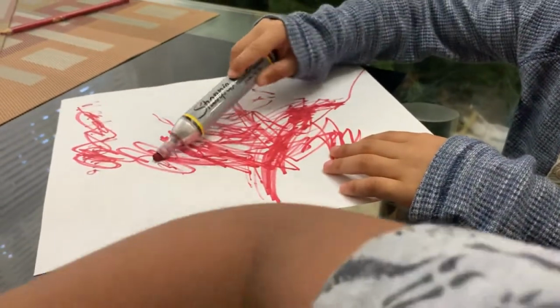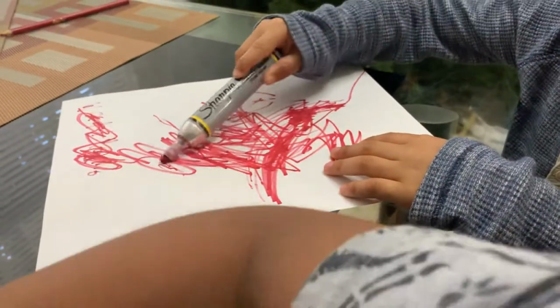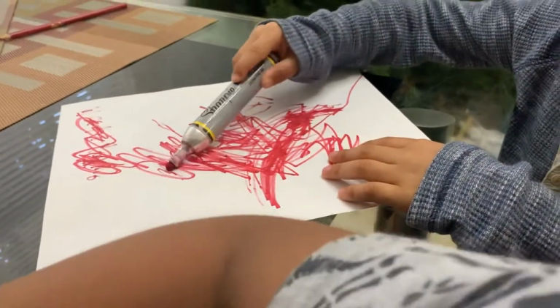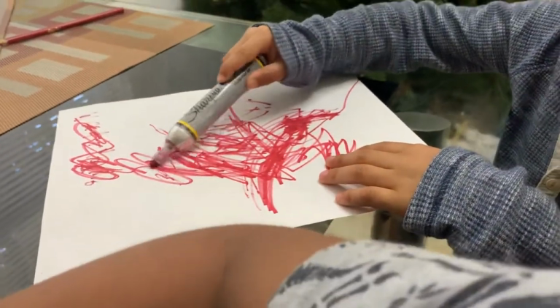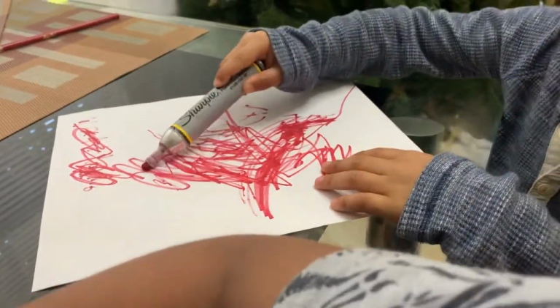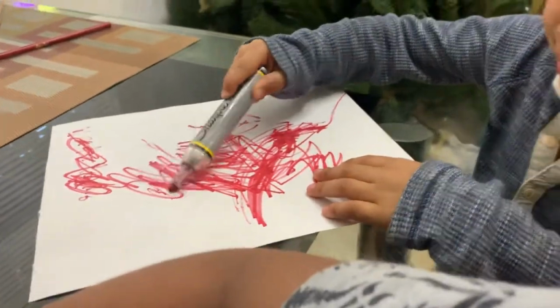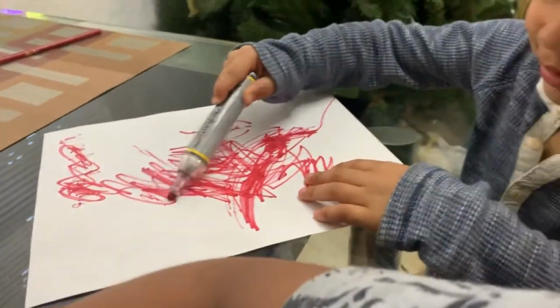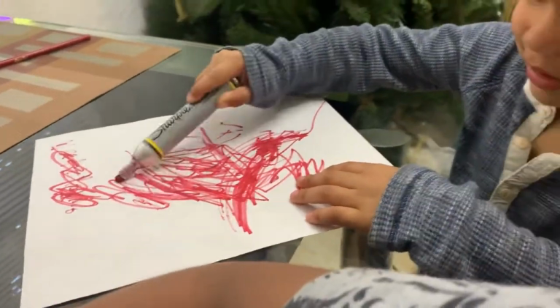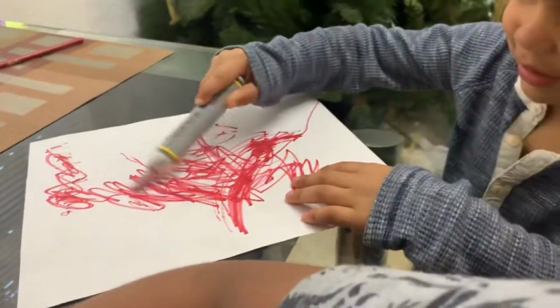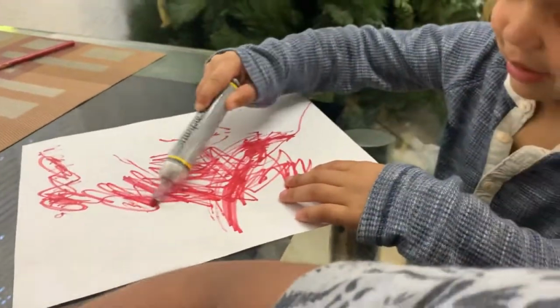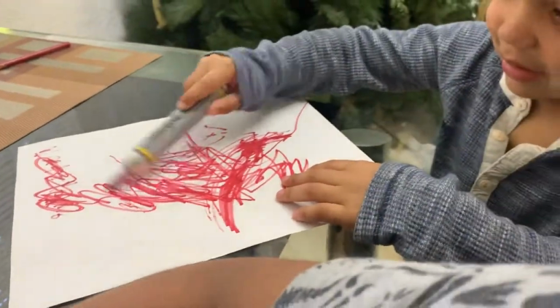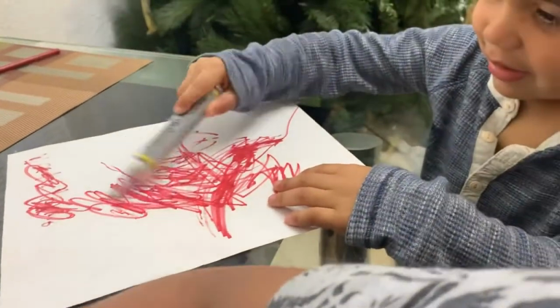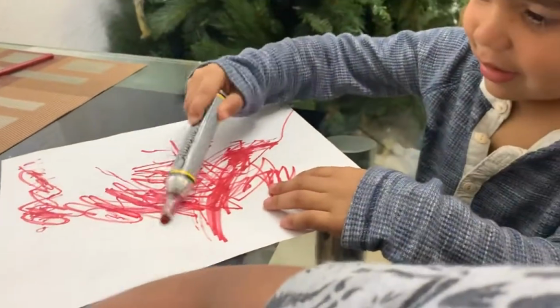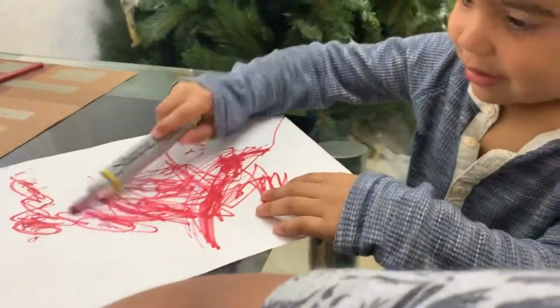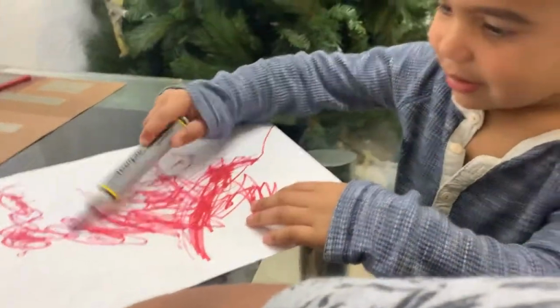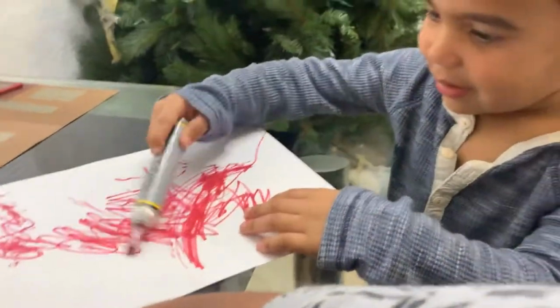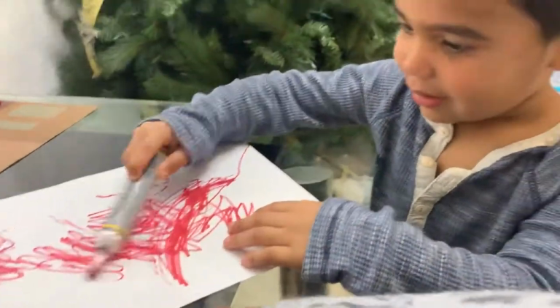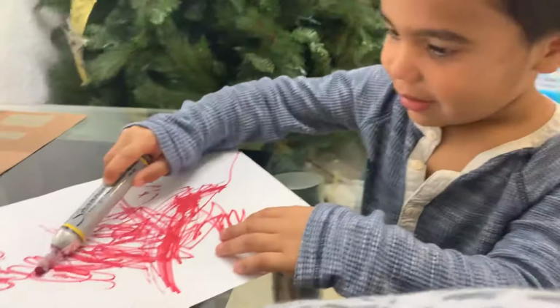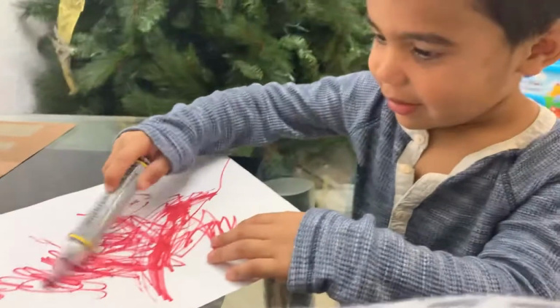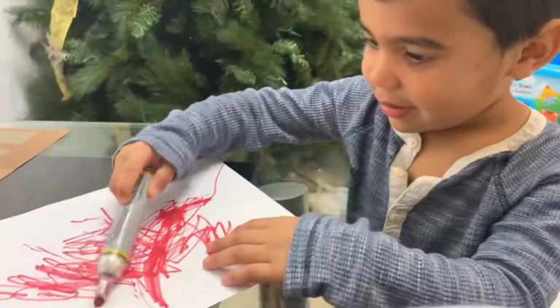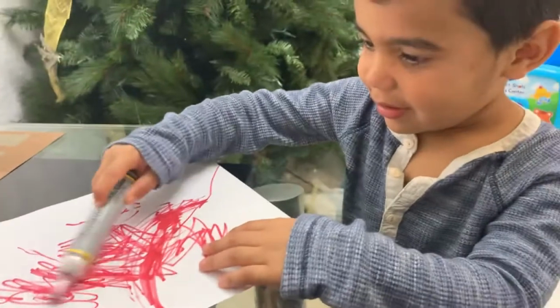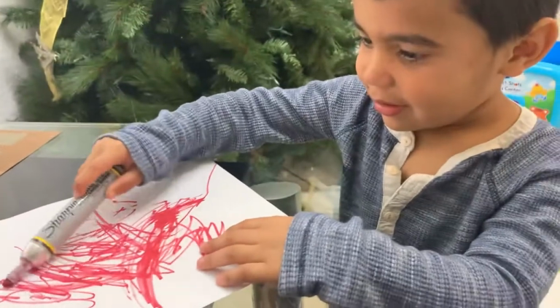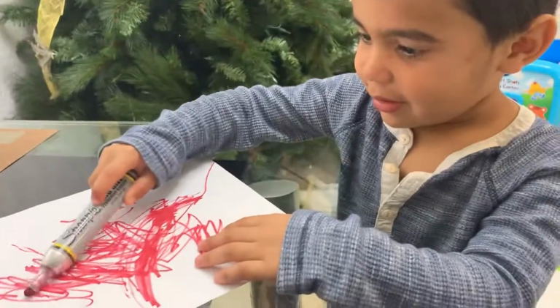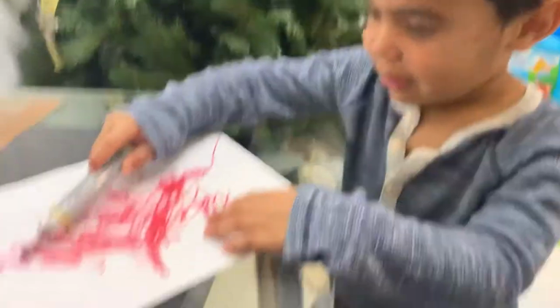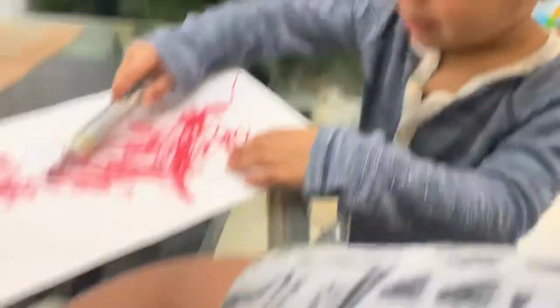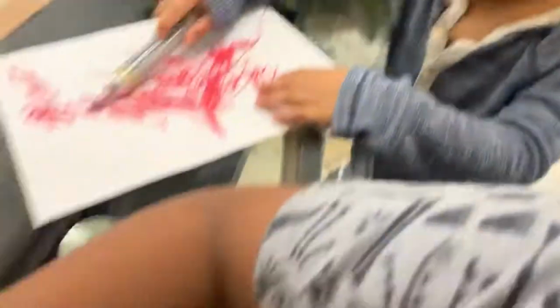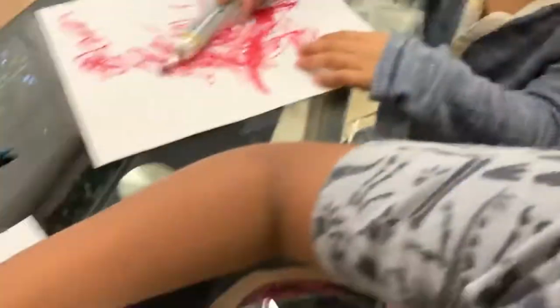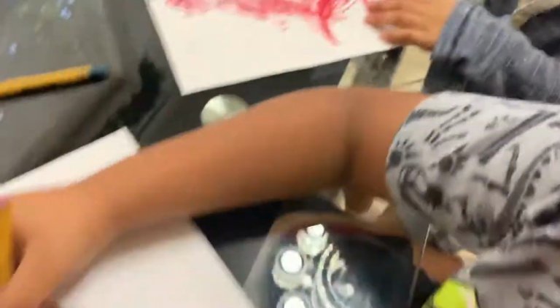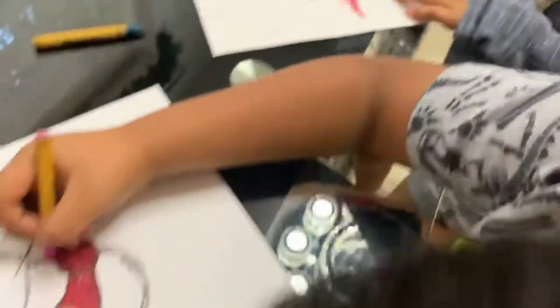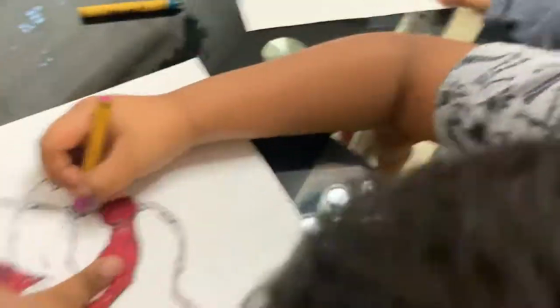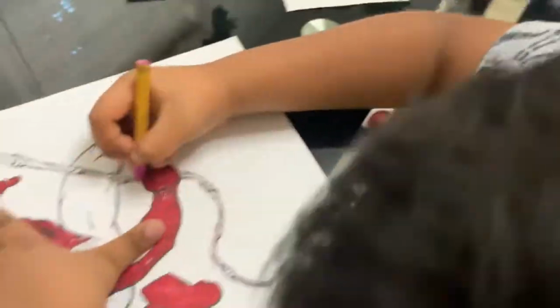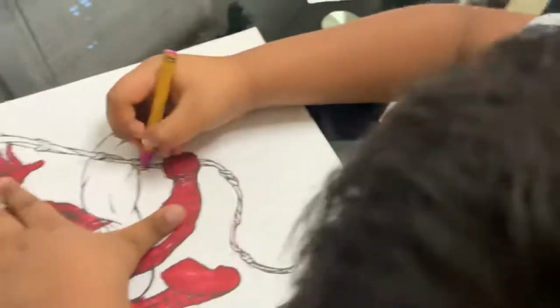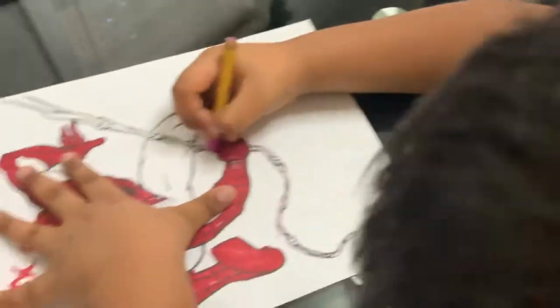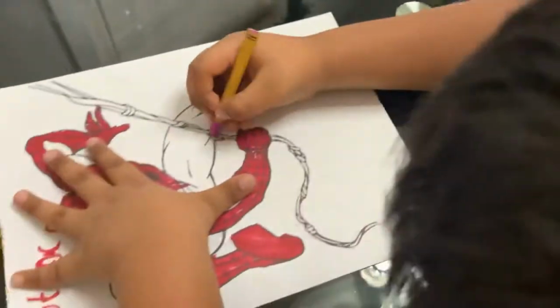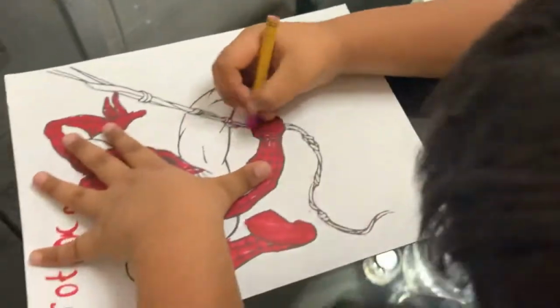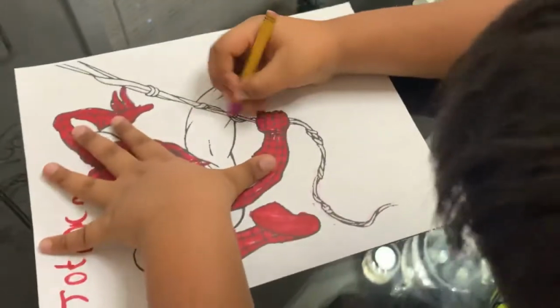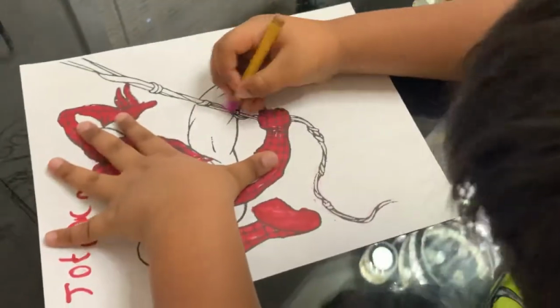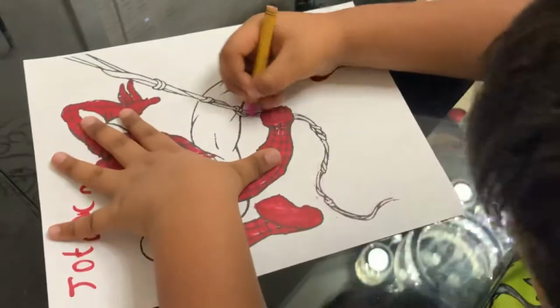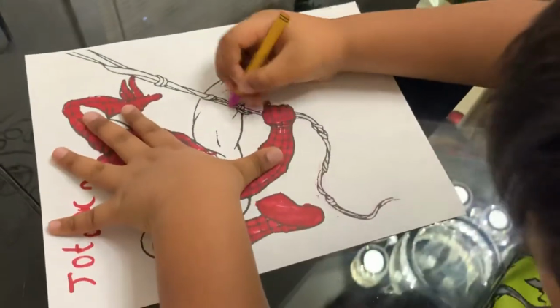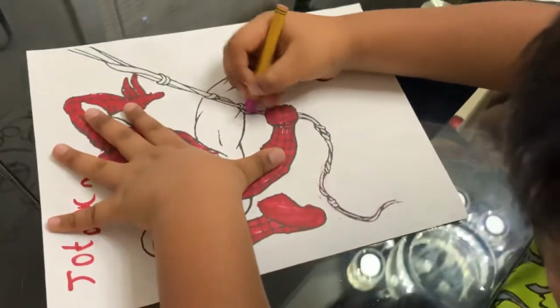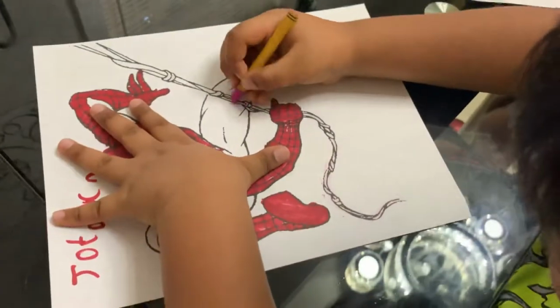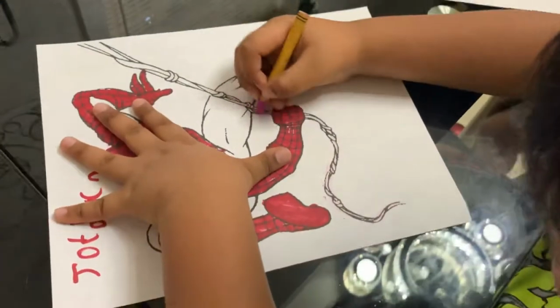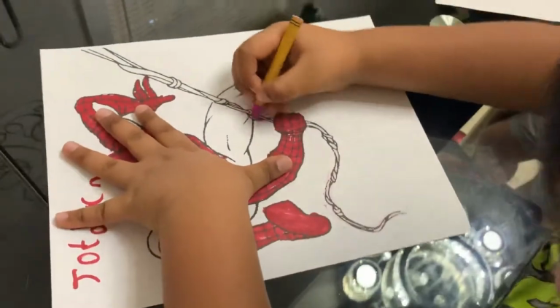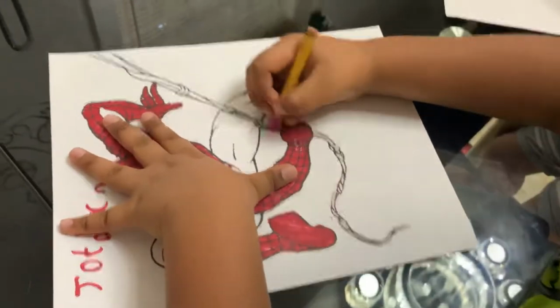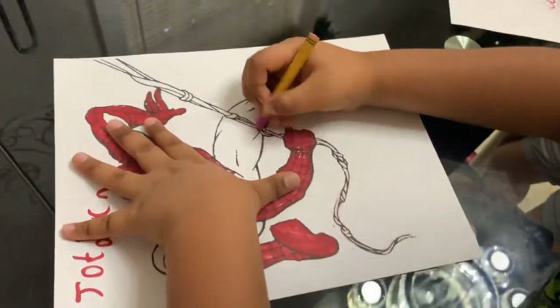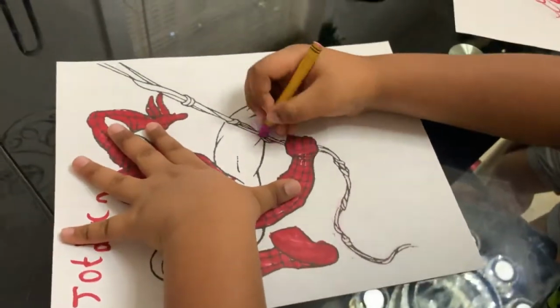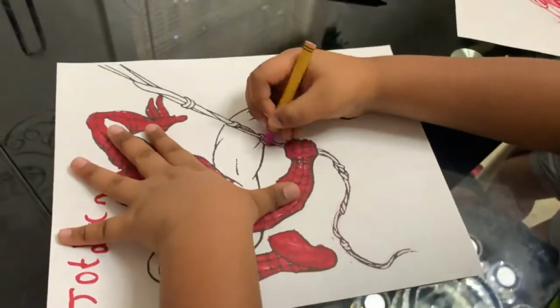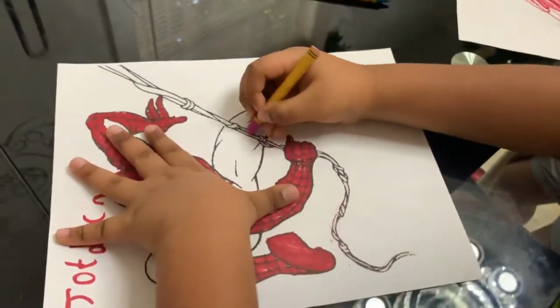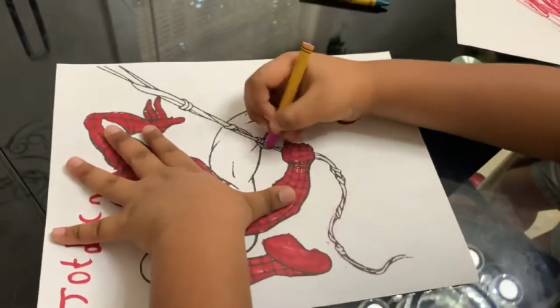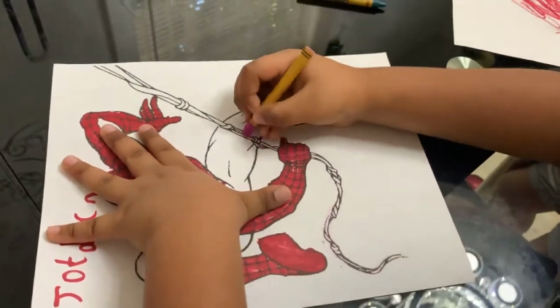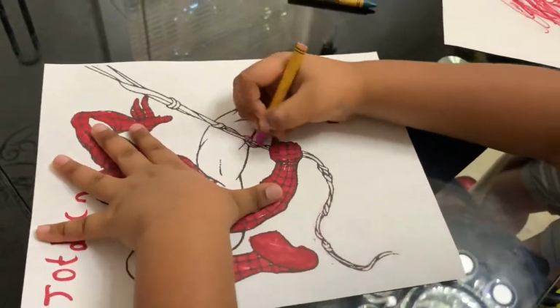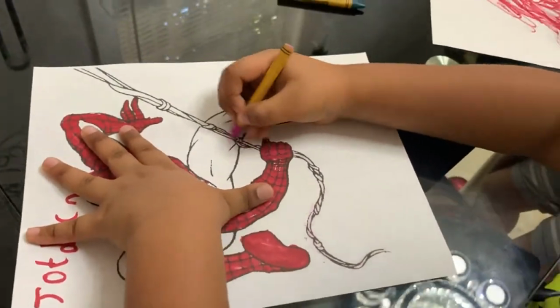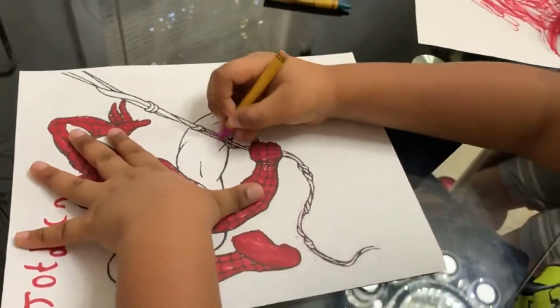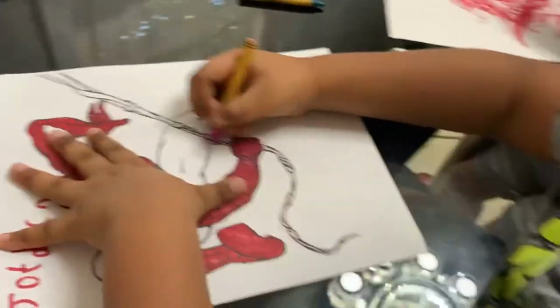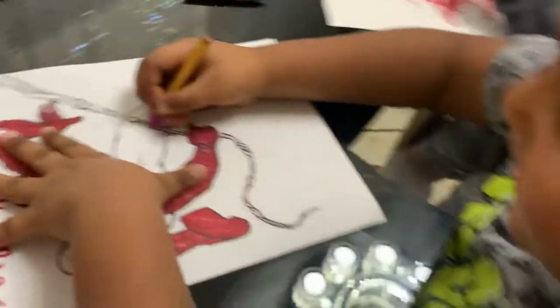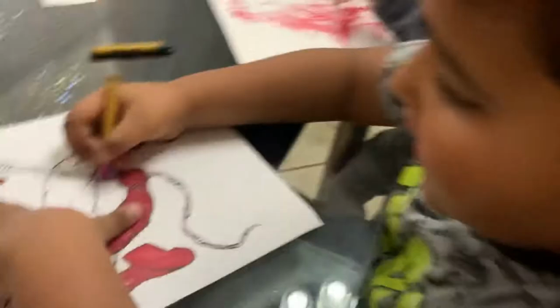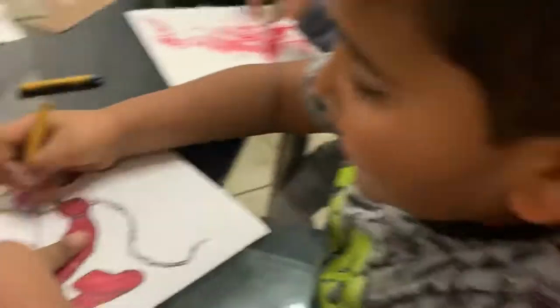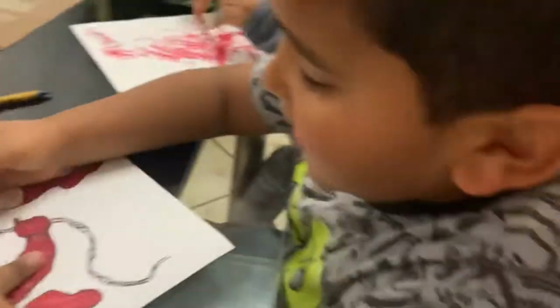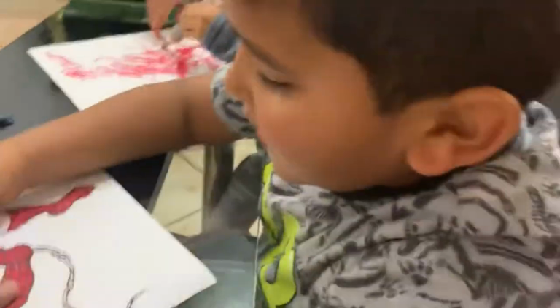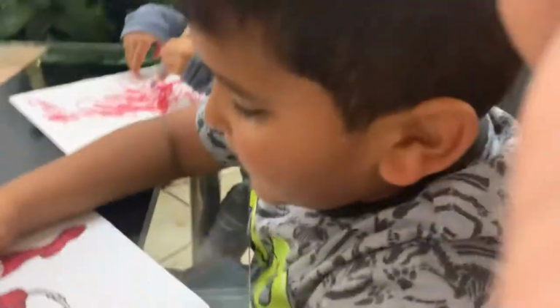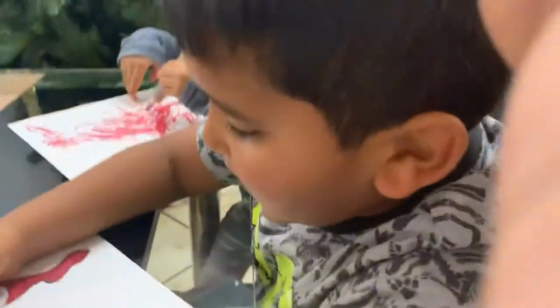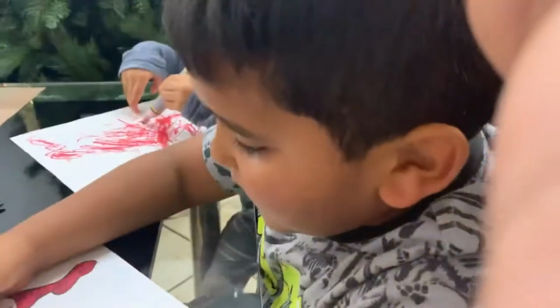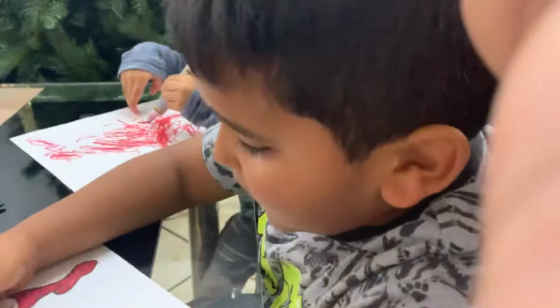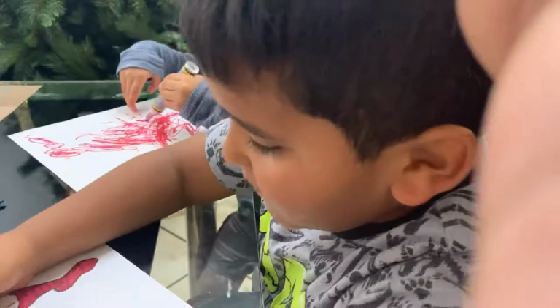Nice painting. Which color is this, Jordan? Purple. Purple.